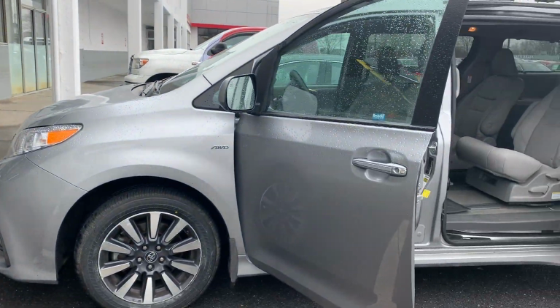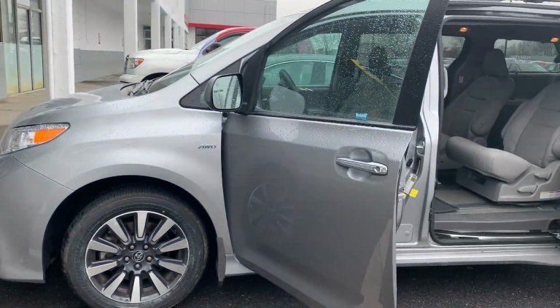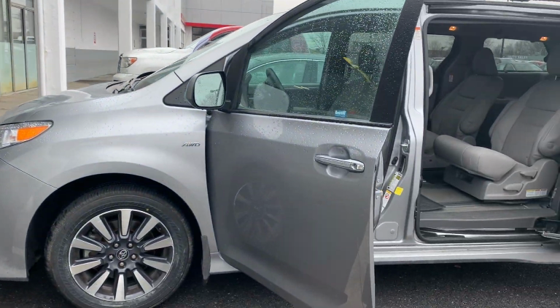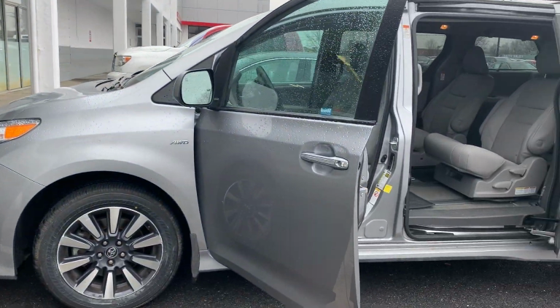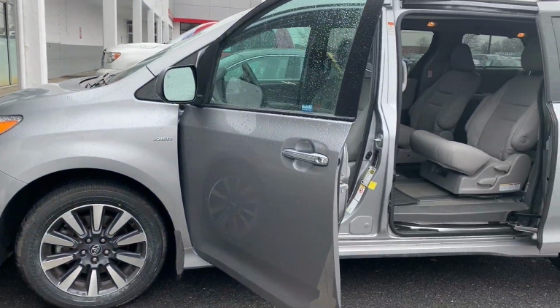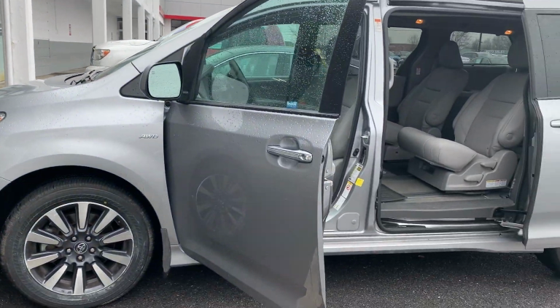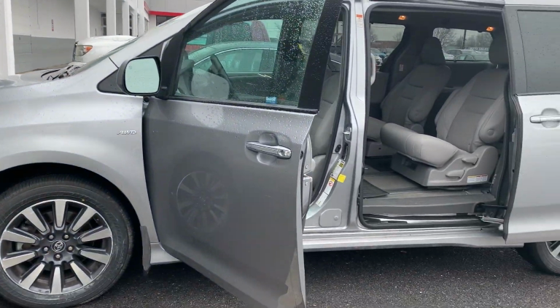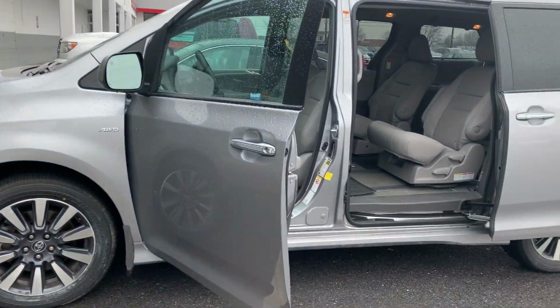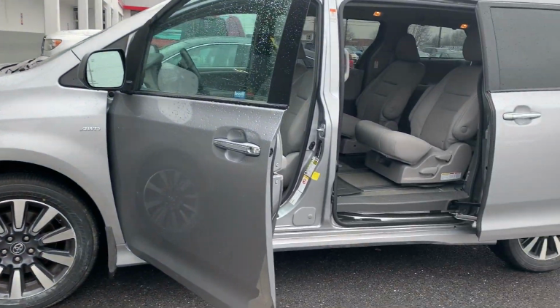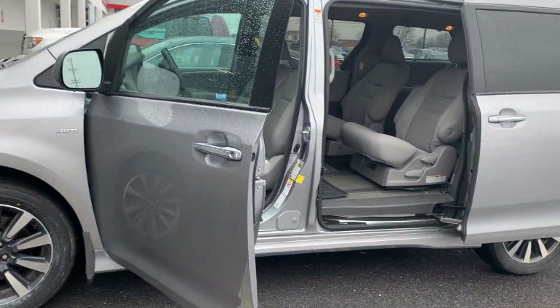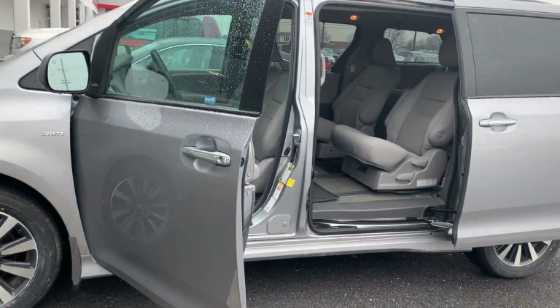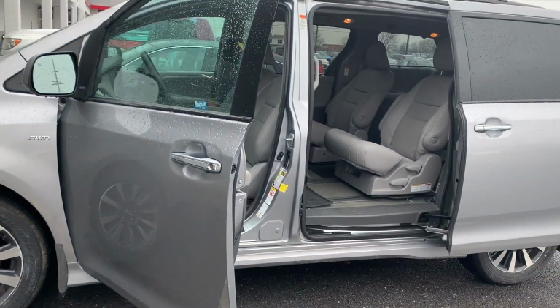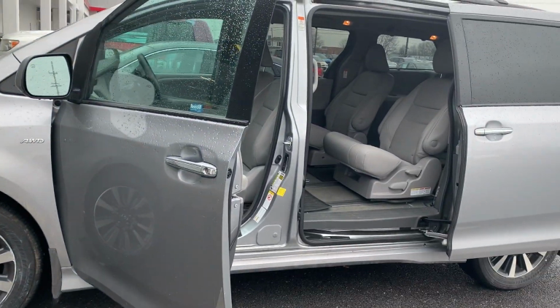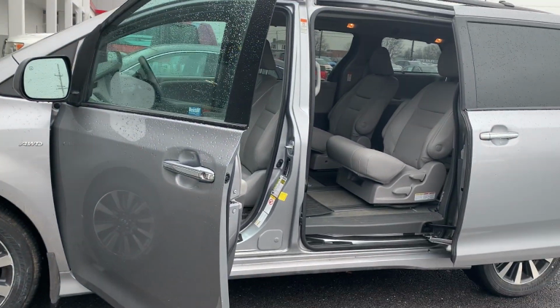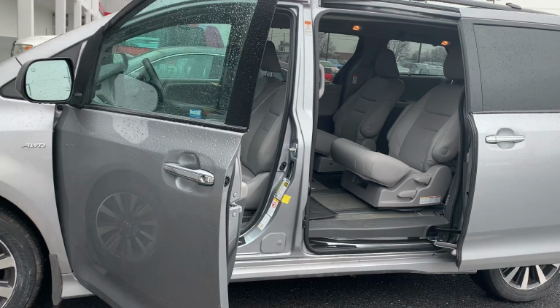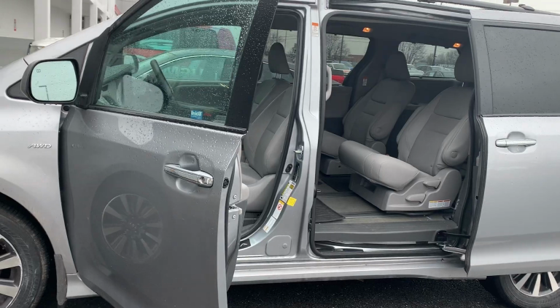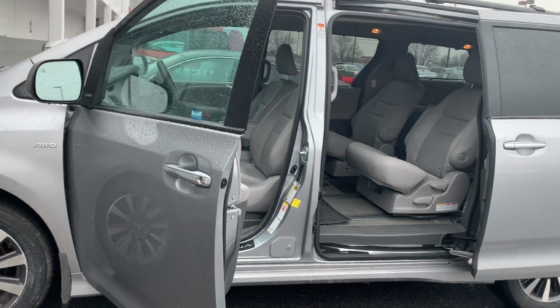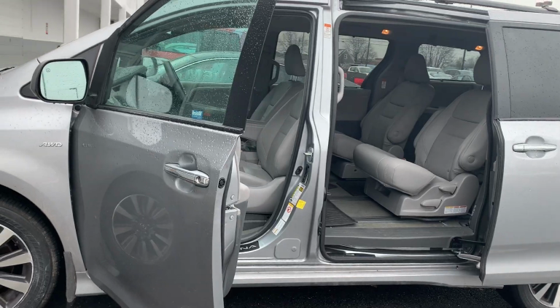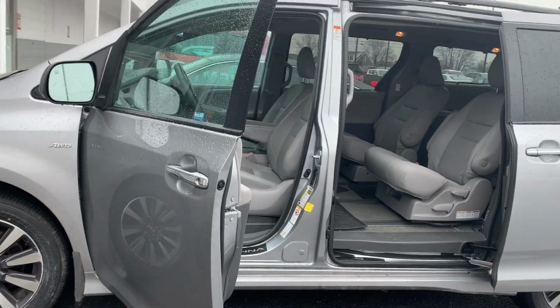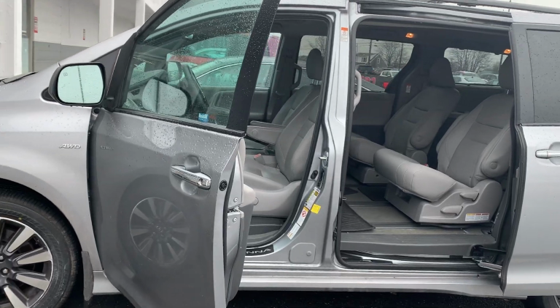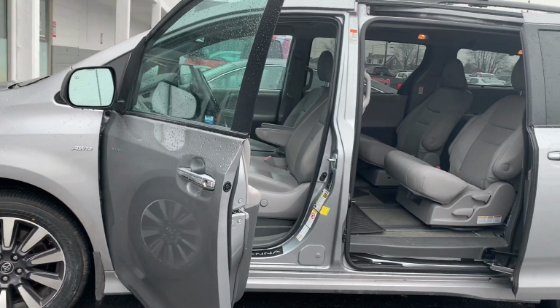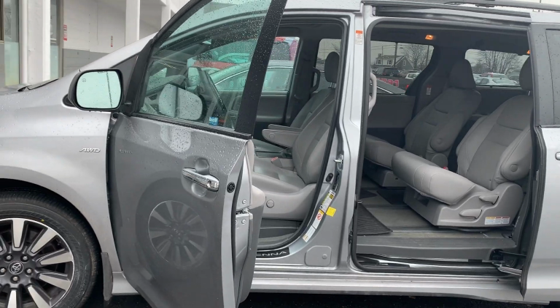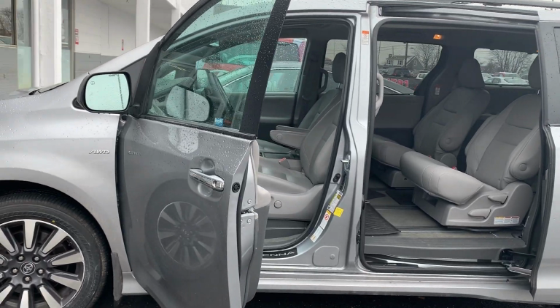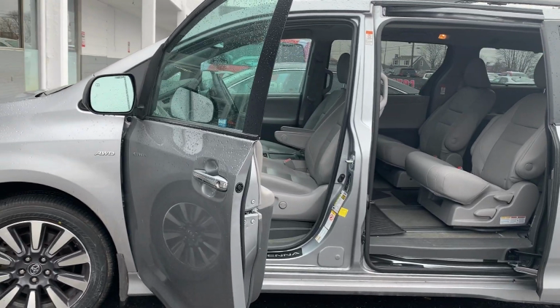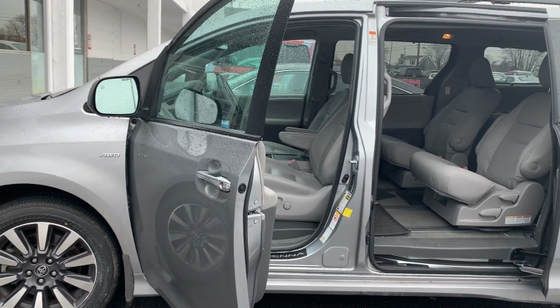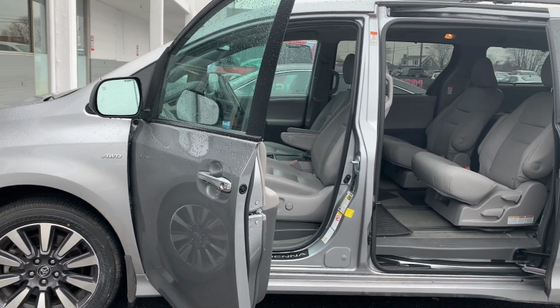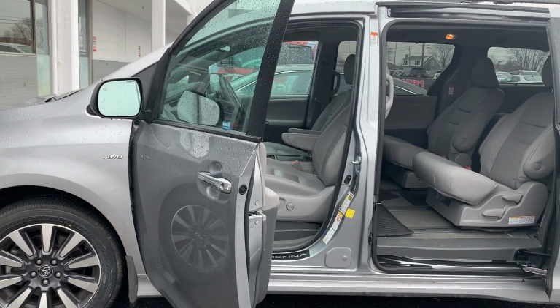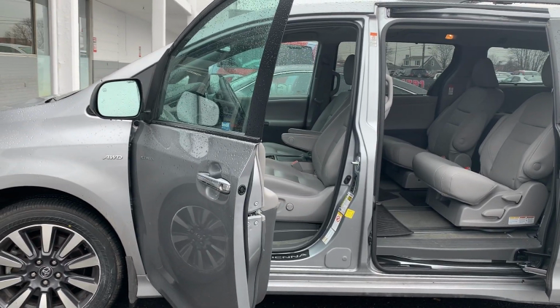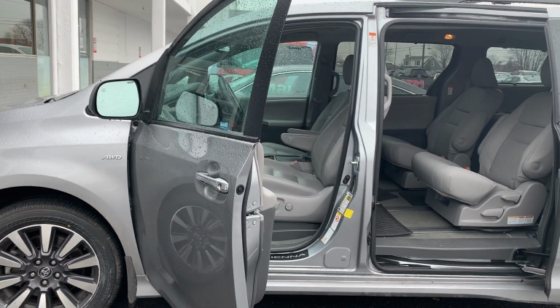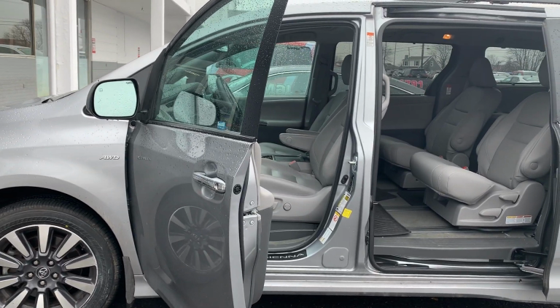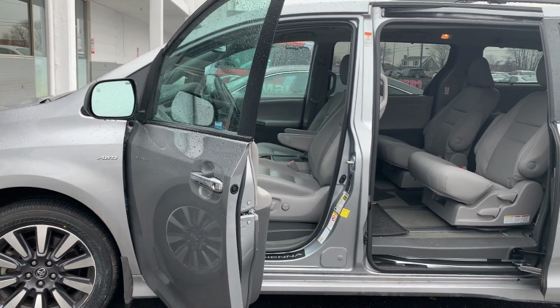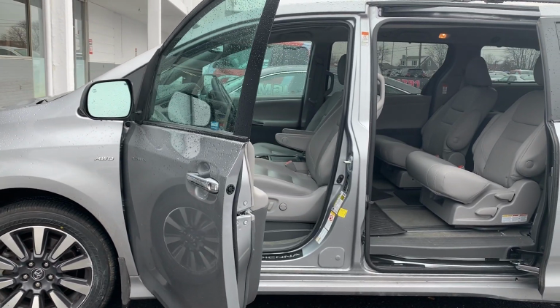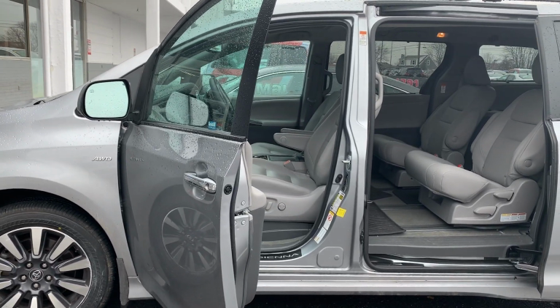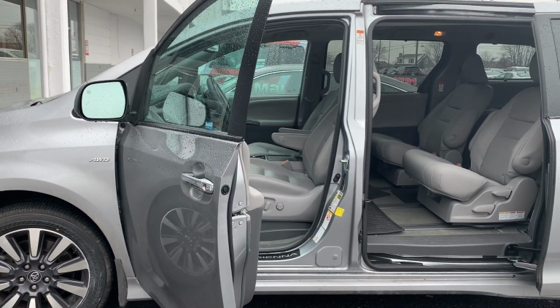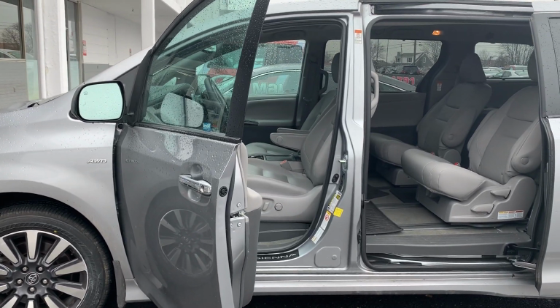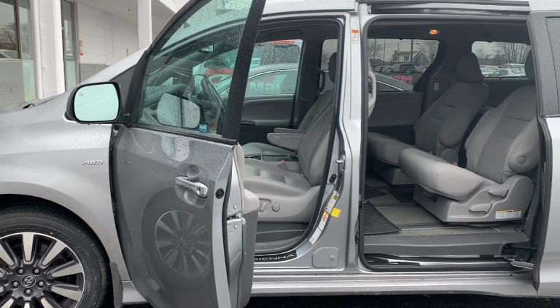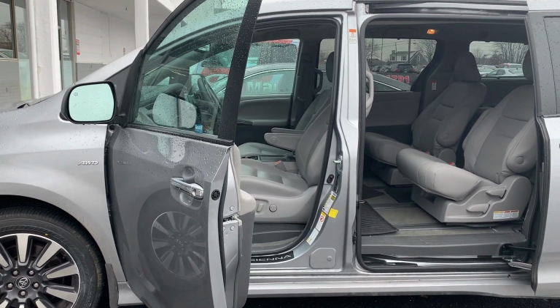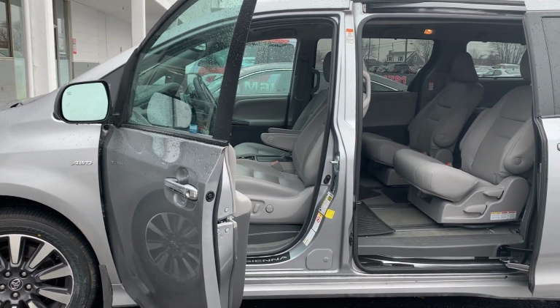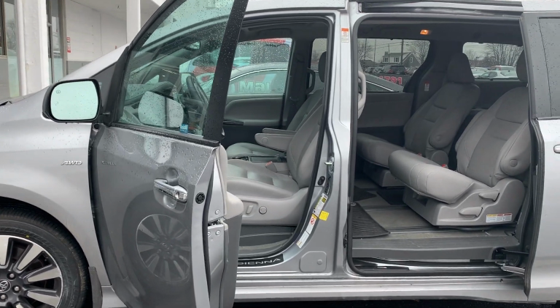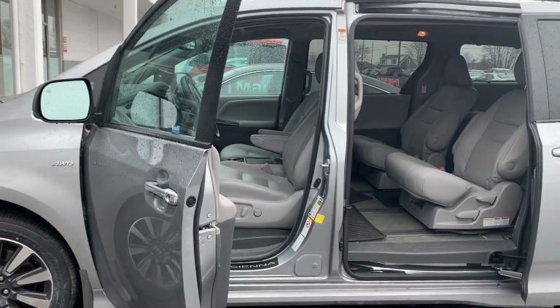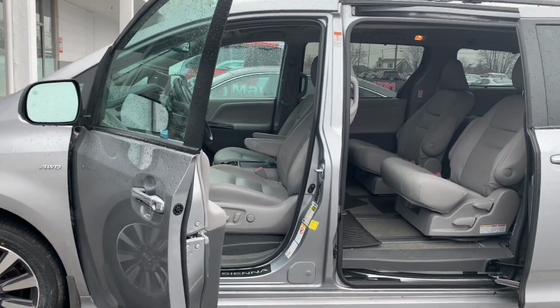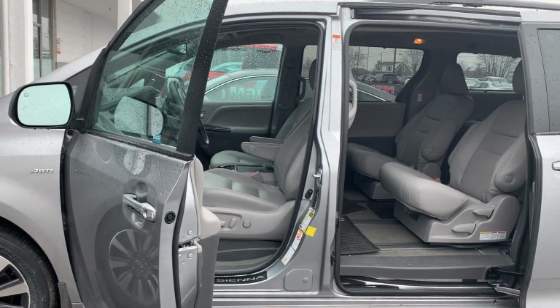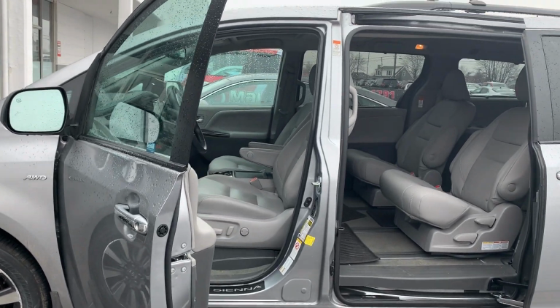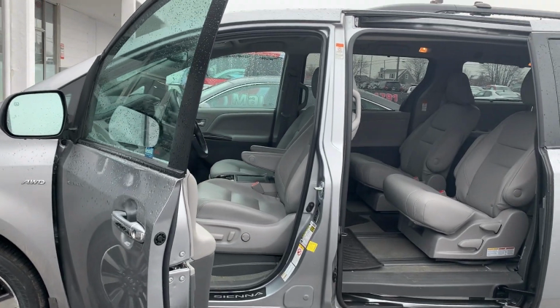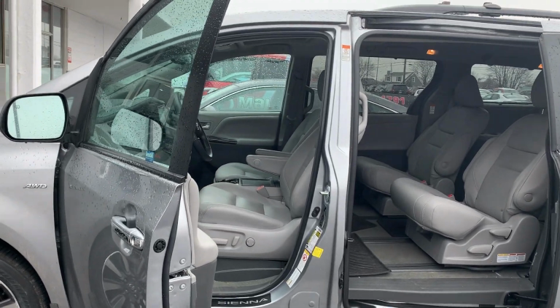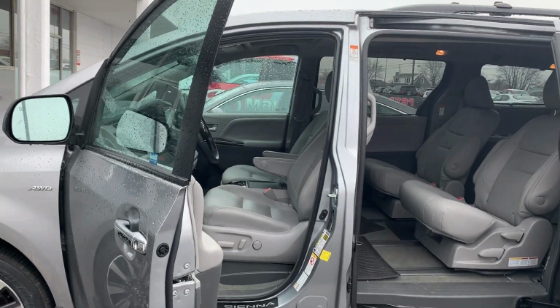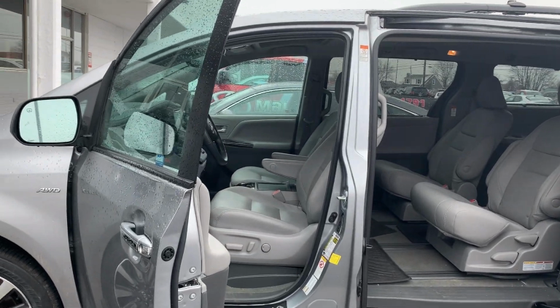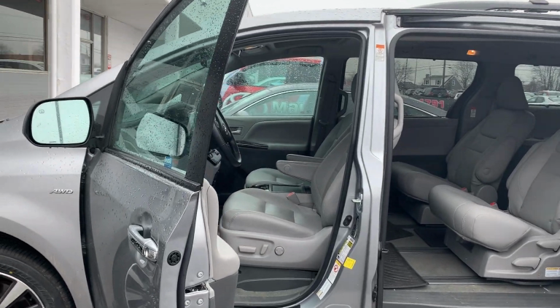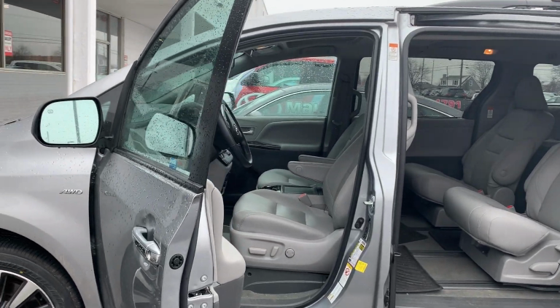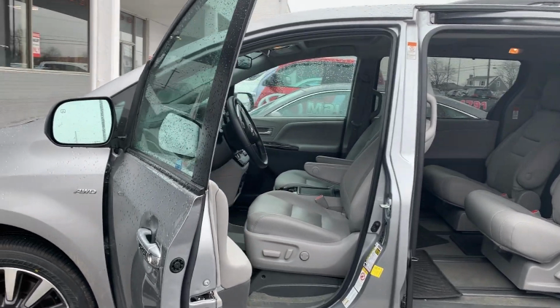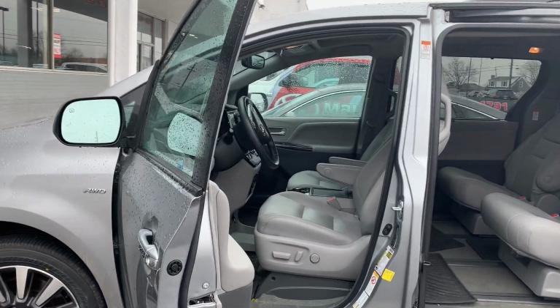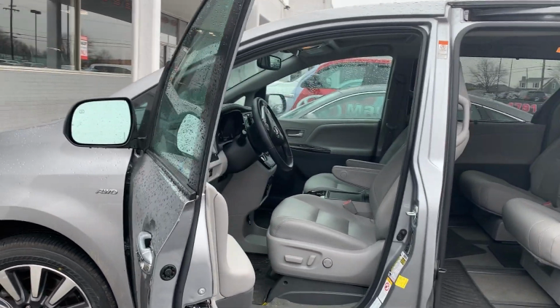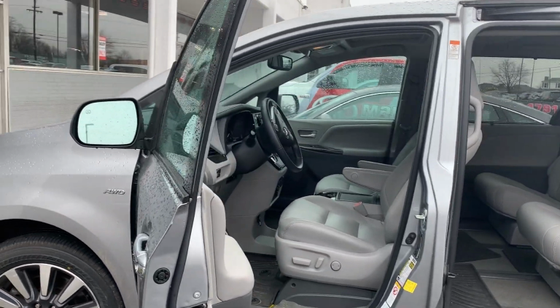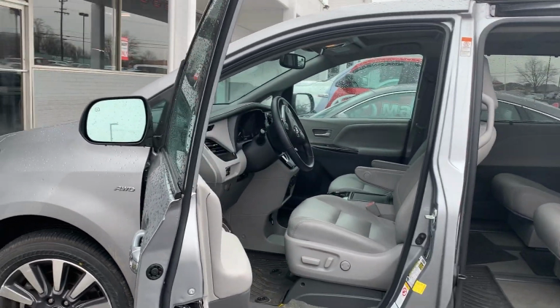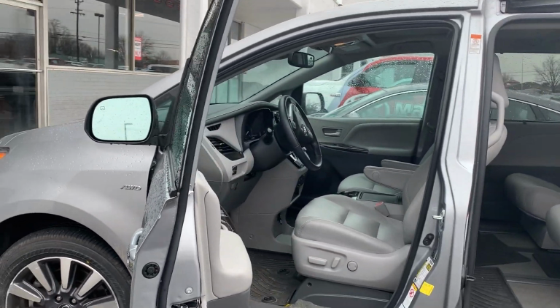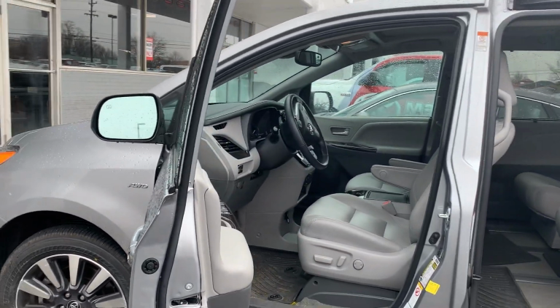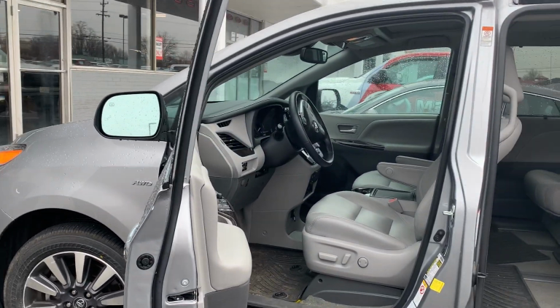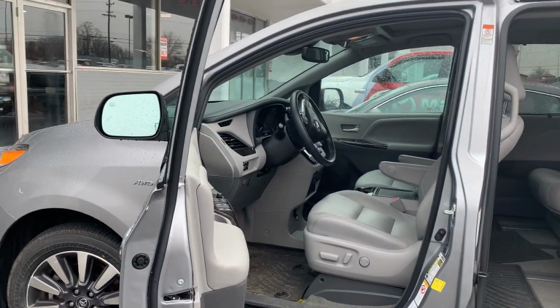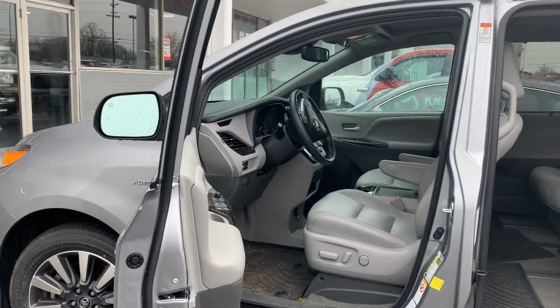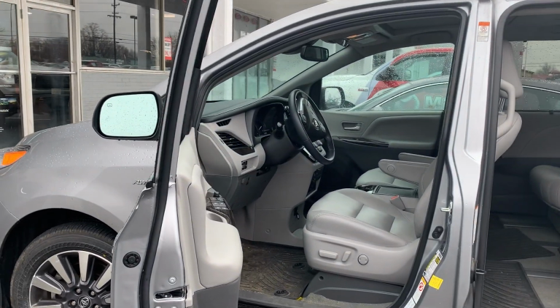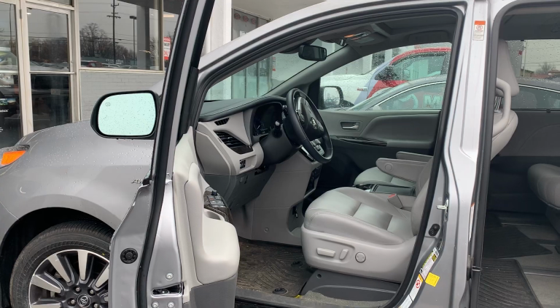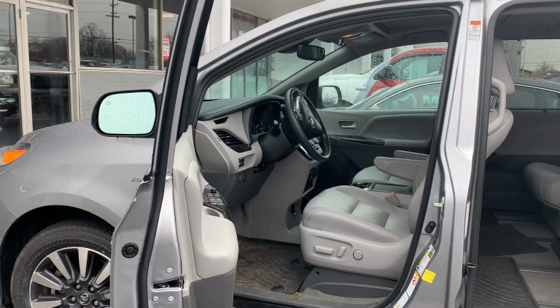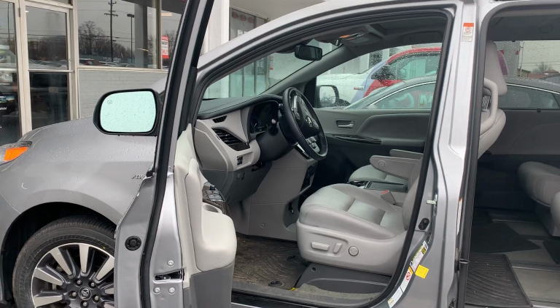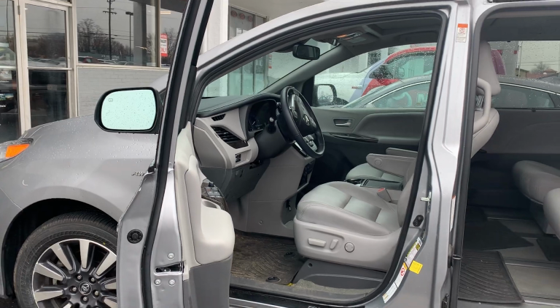Some features include a navigation system, power sunroof, power sliding doors, and XM radio.